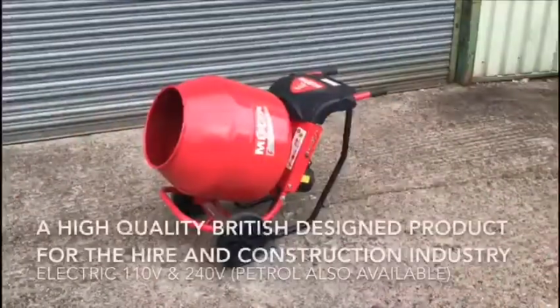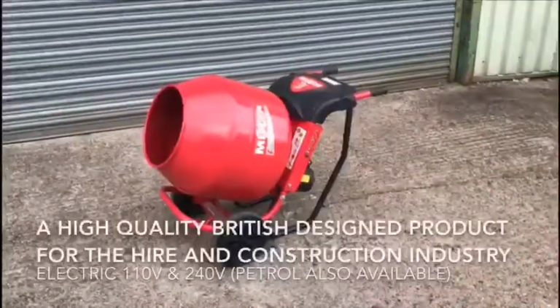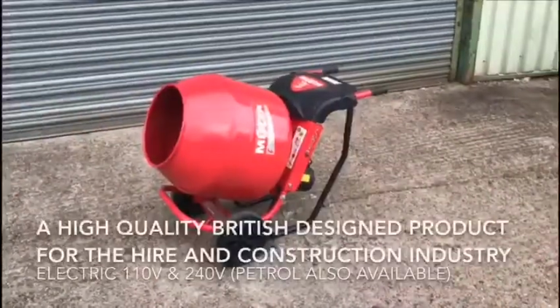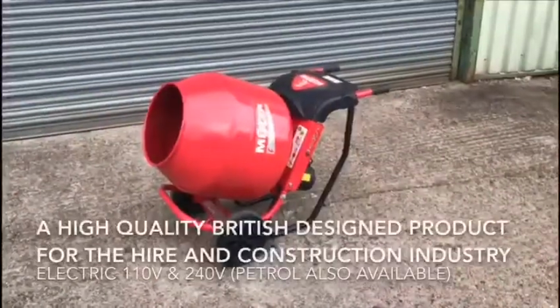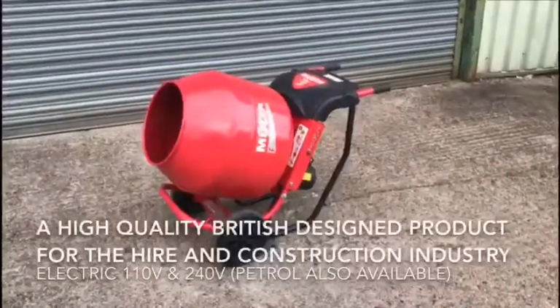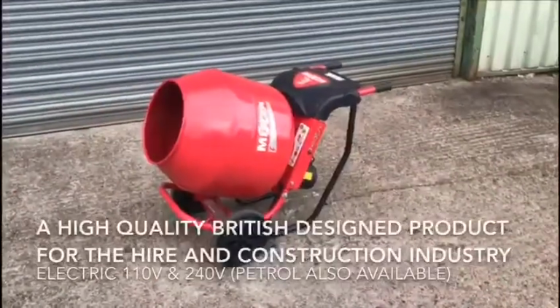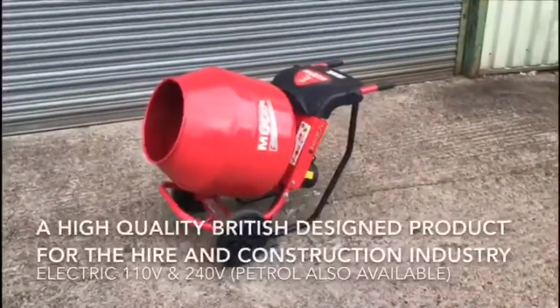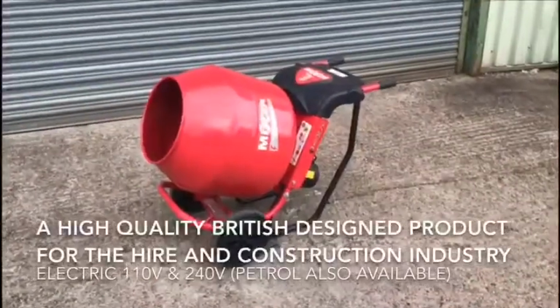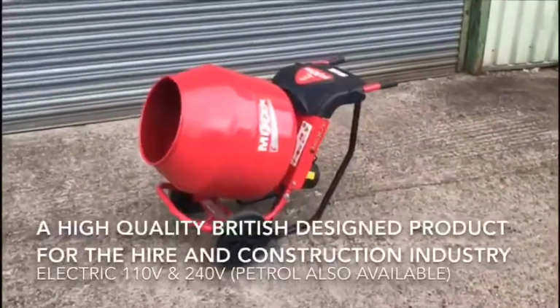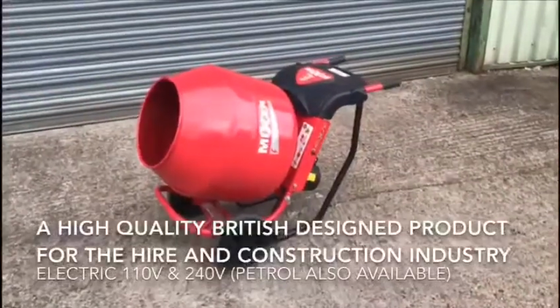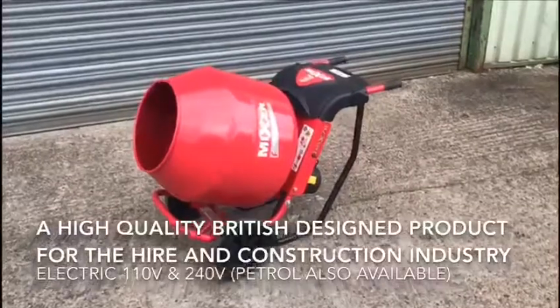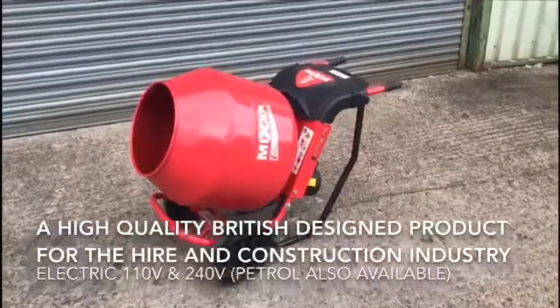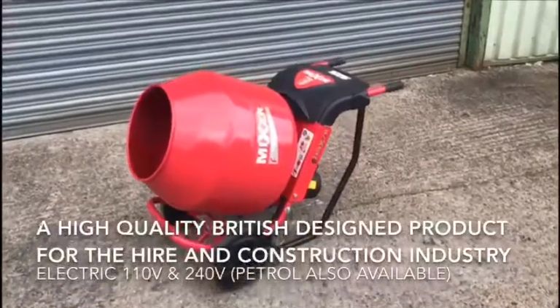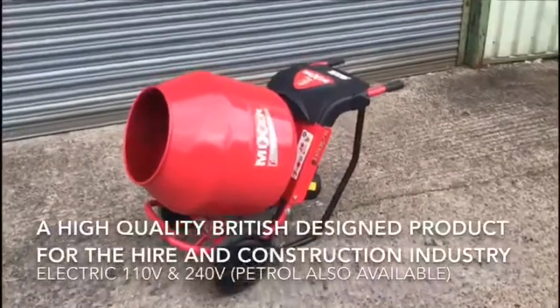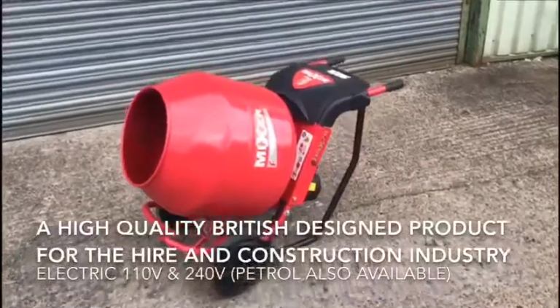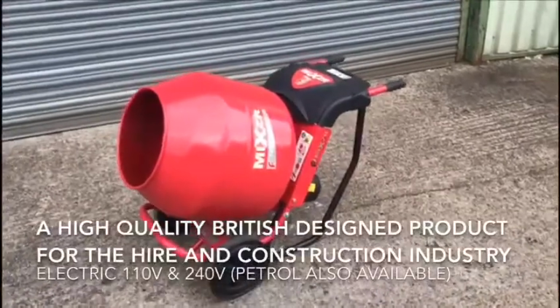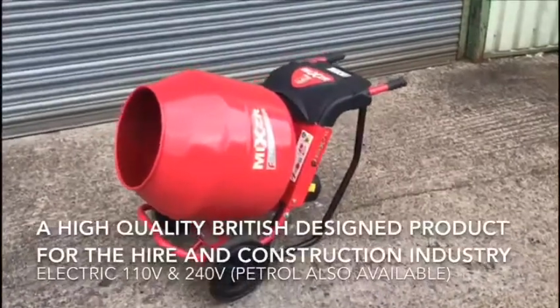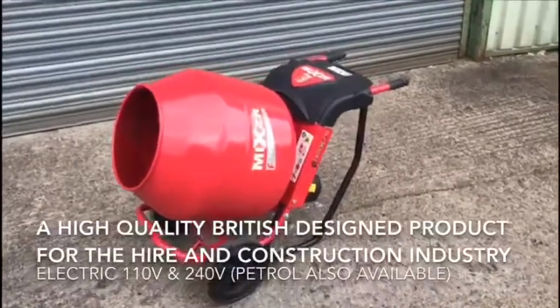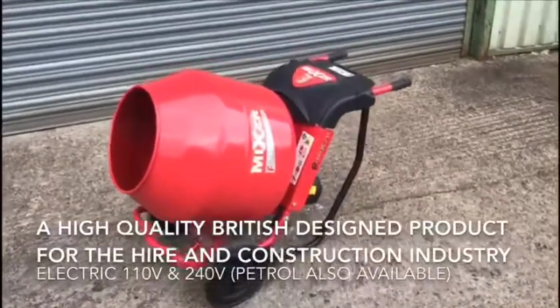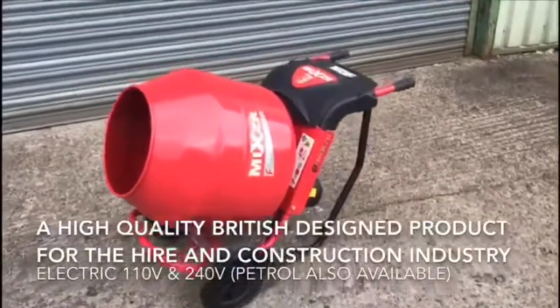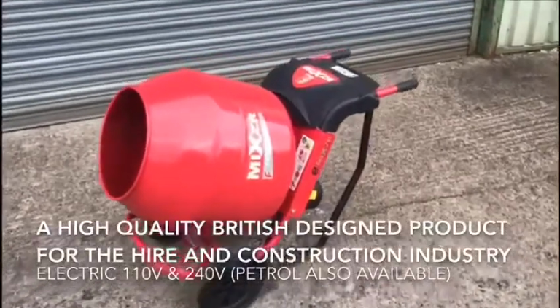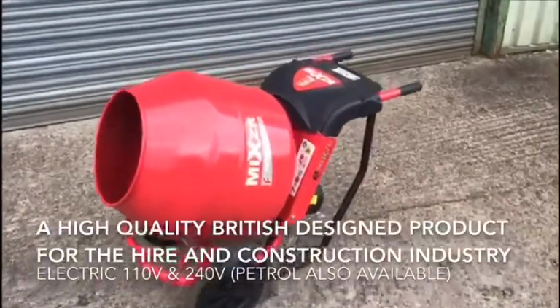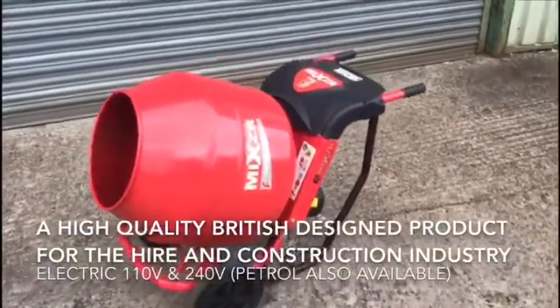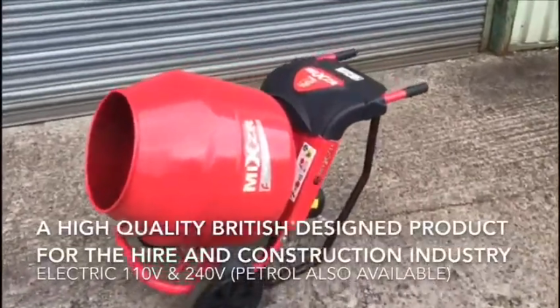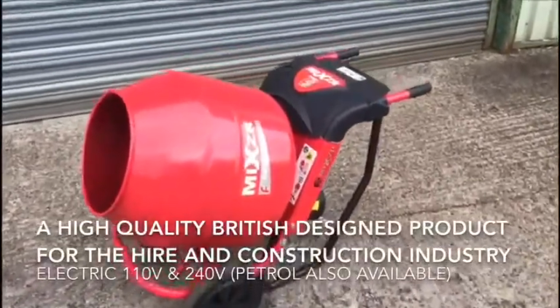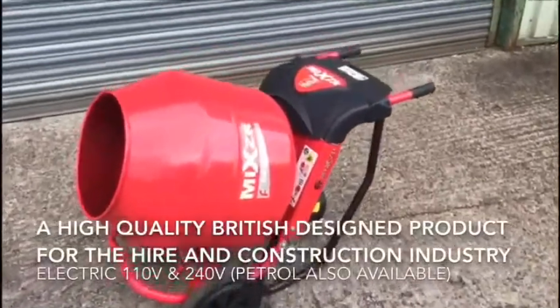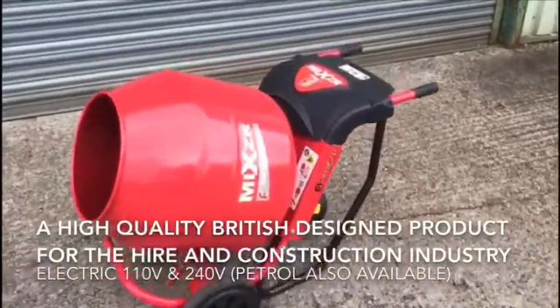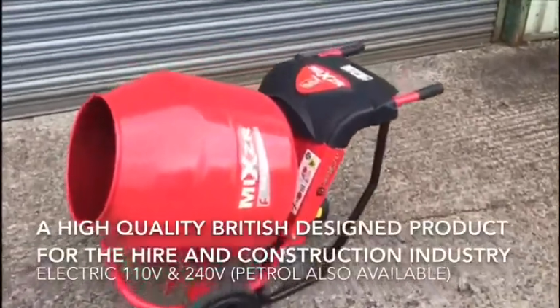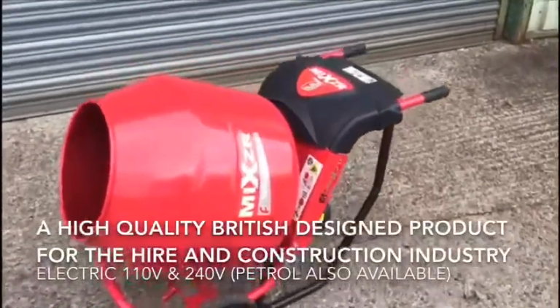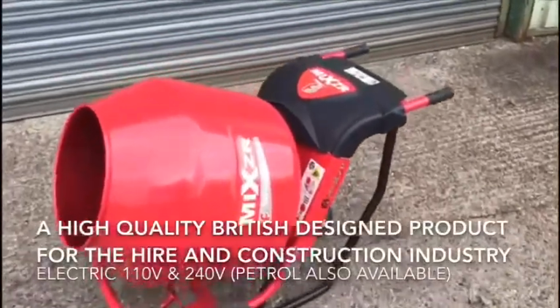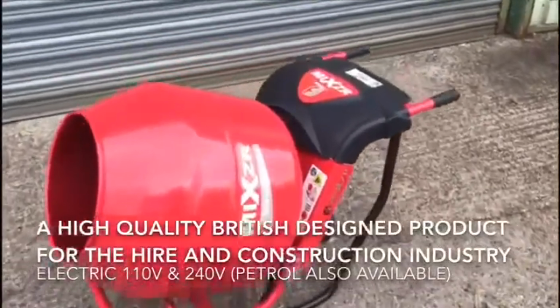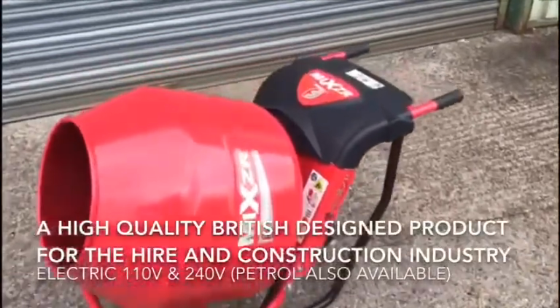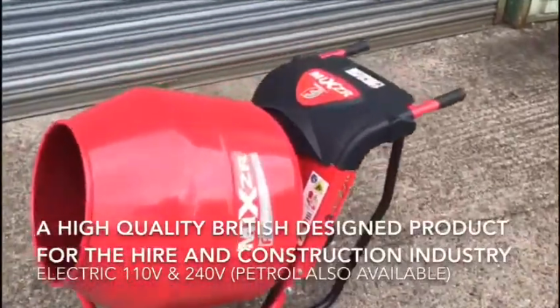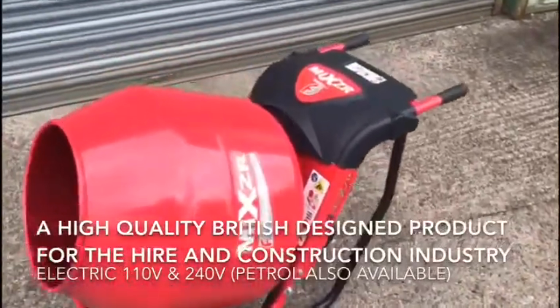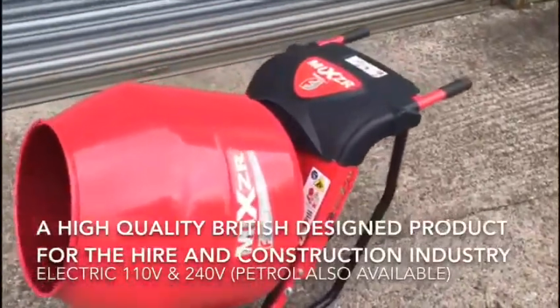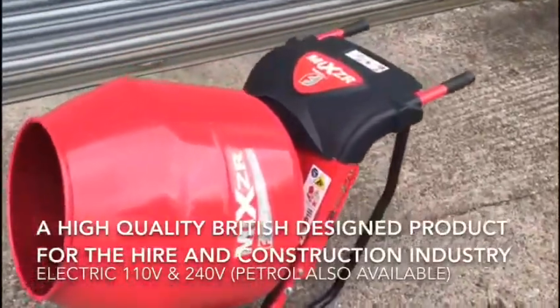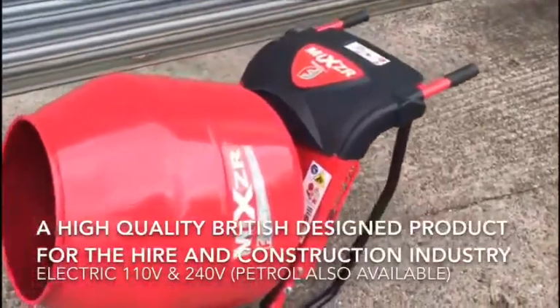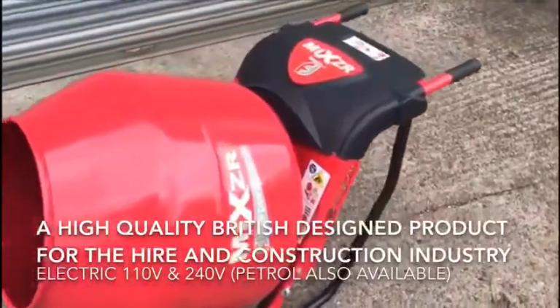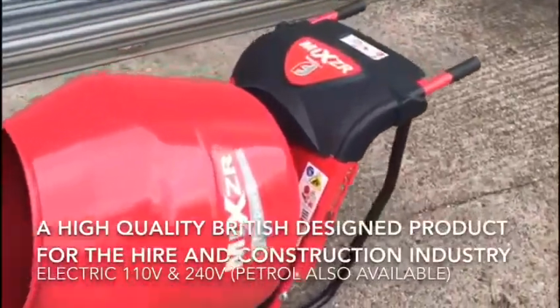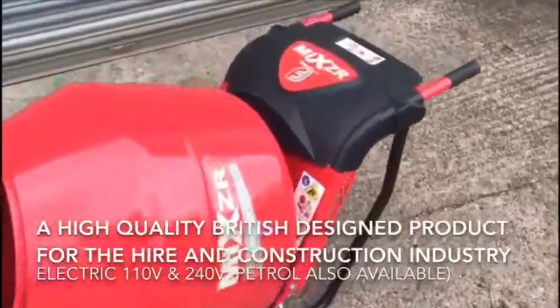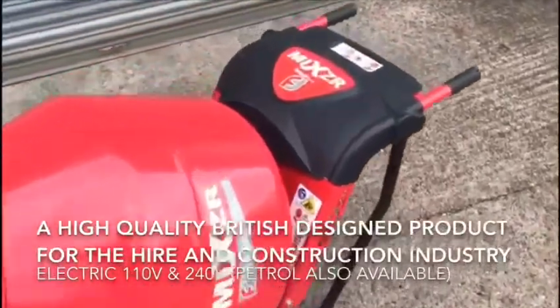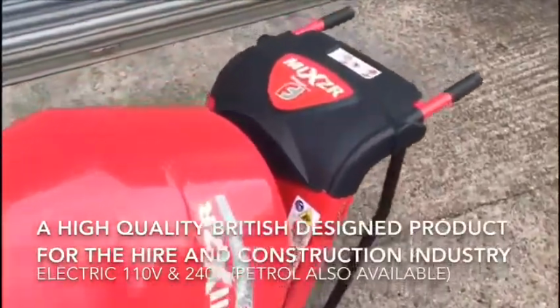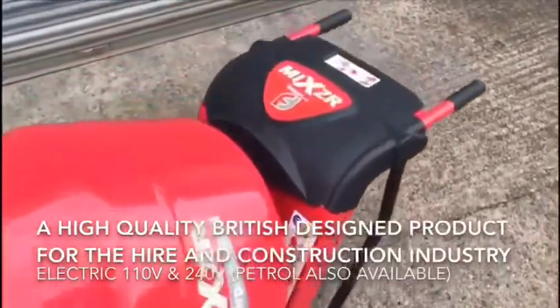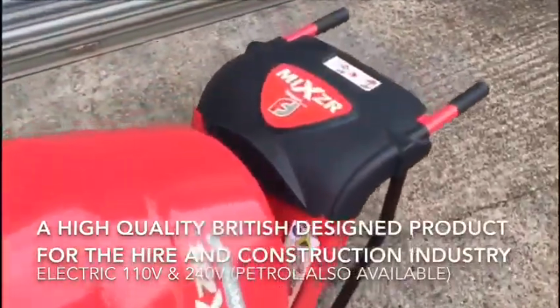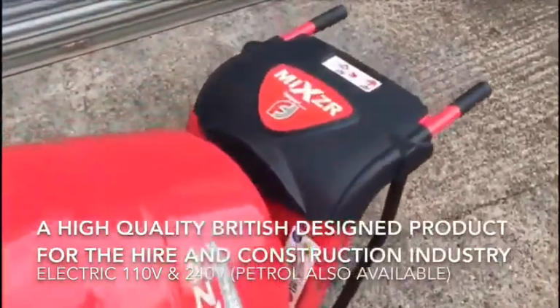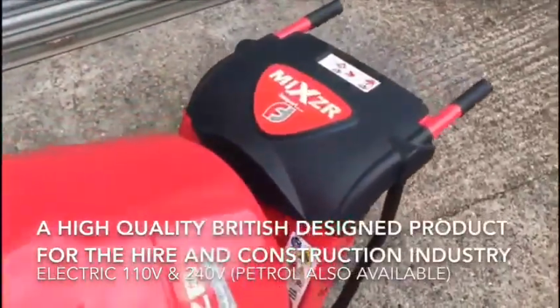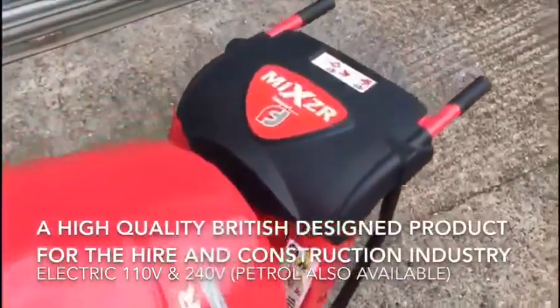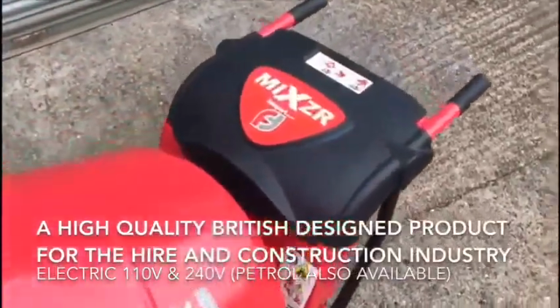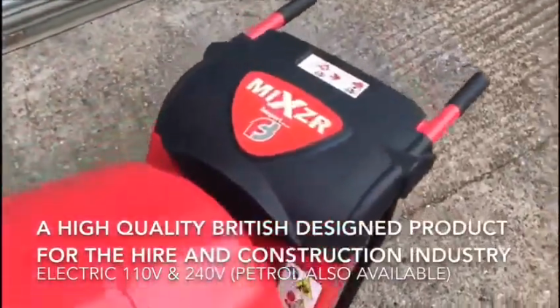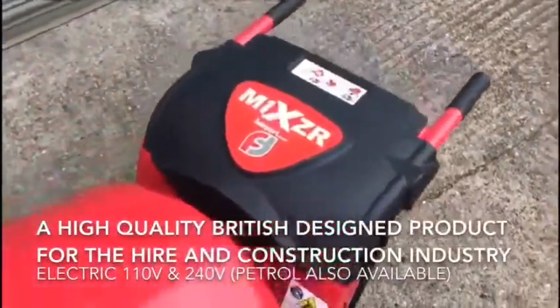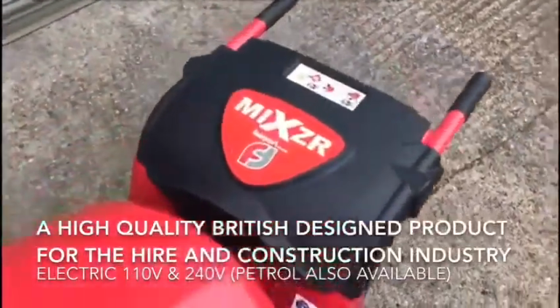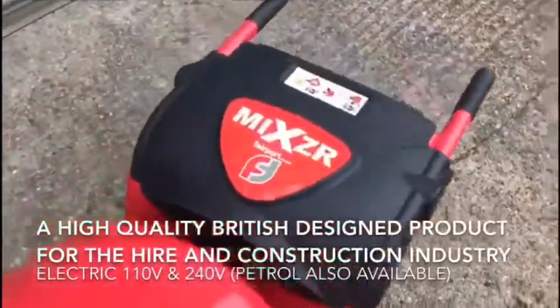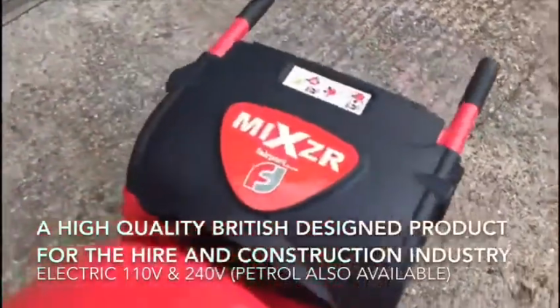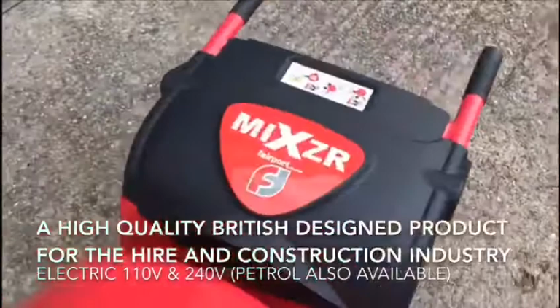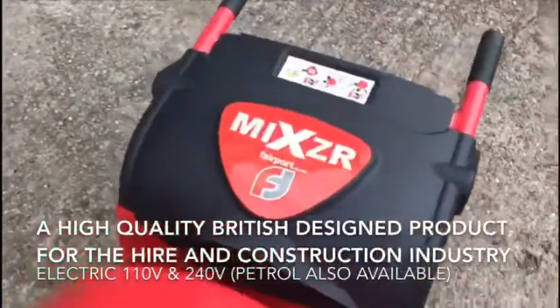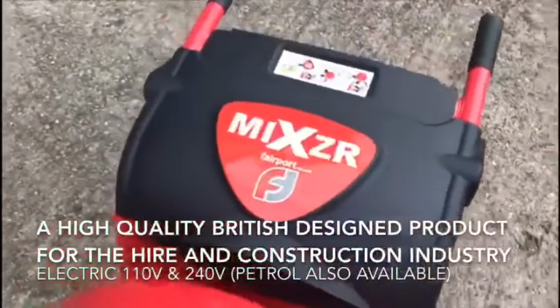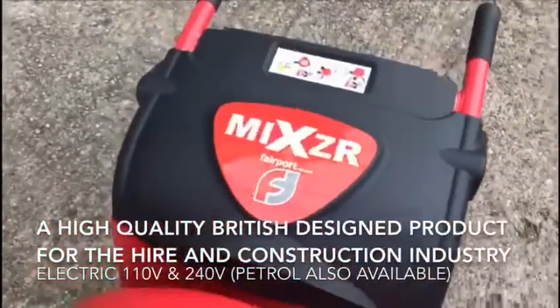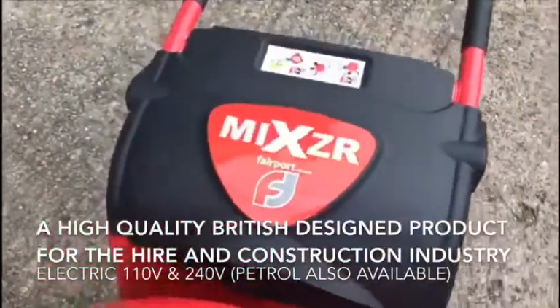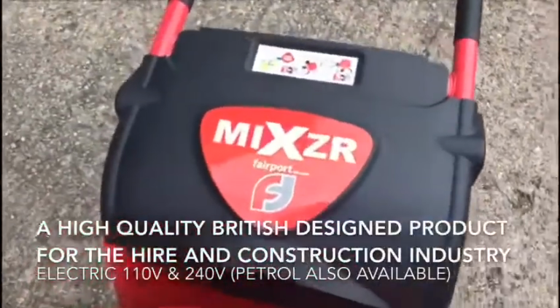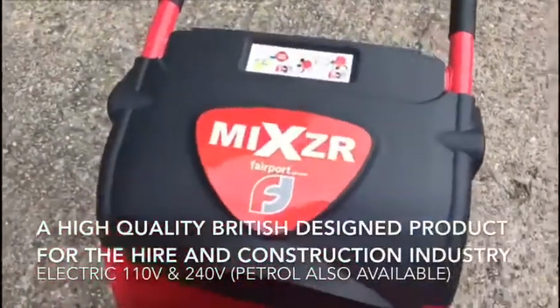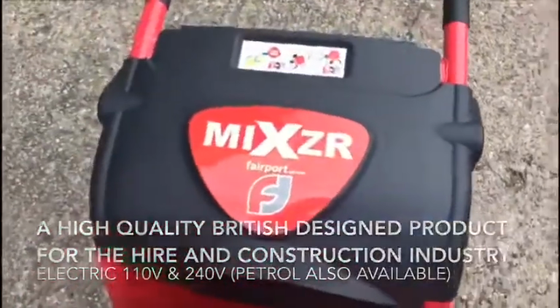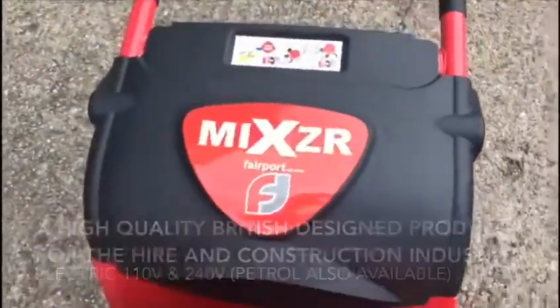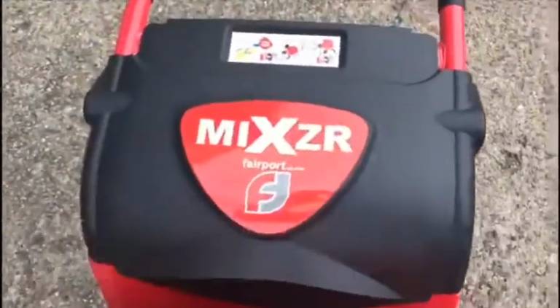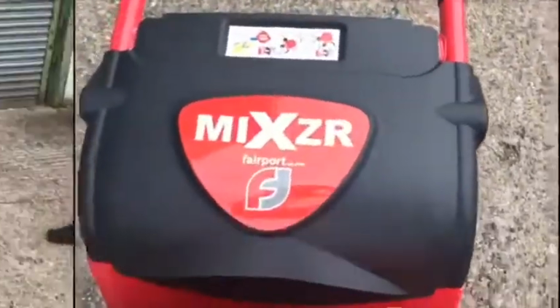Introducing the Fairport Electric Mixer, a high quality British design product for the hire and construction industry.